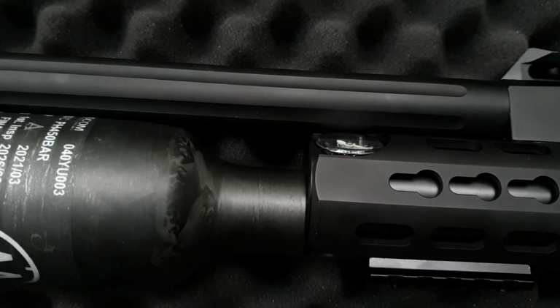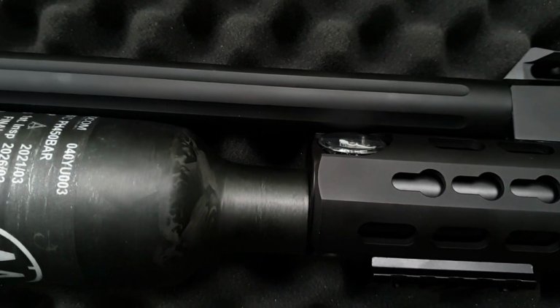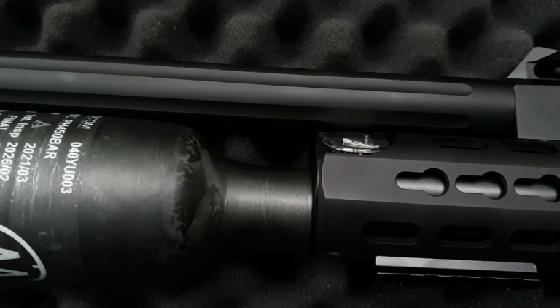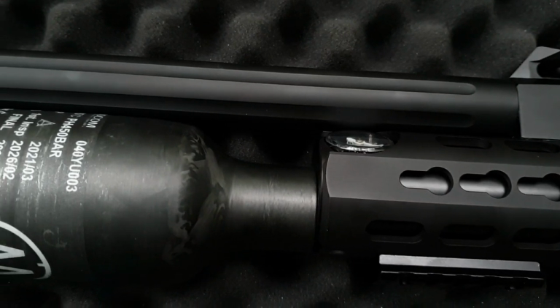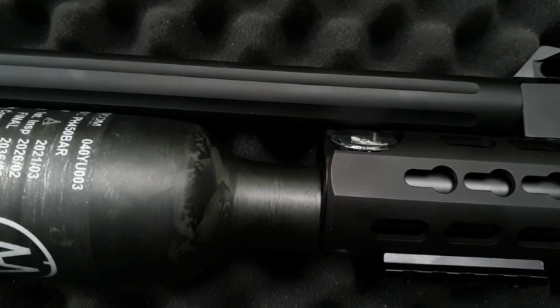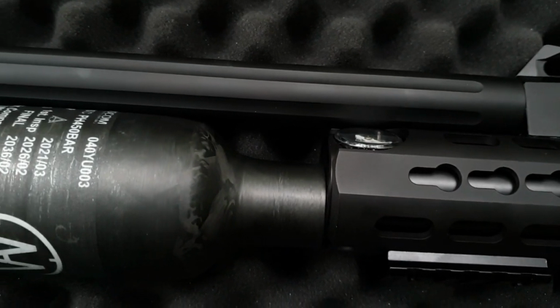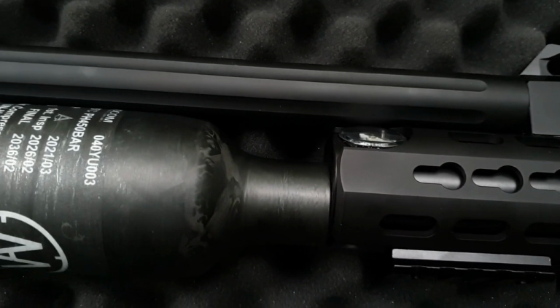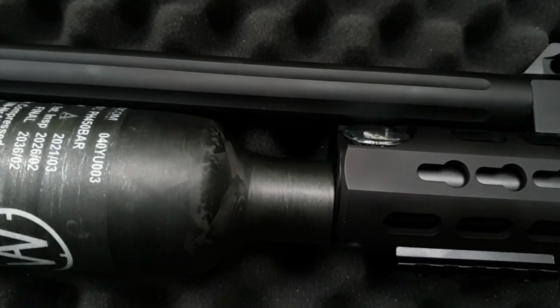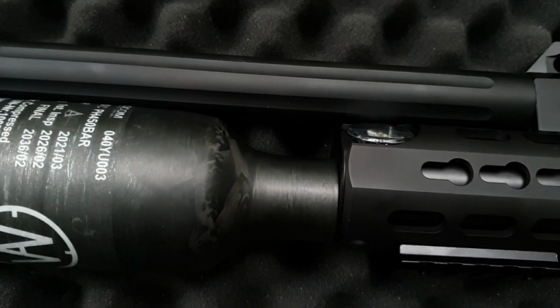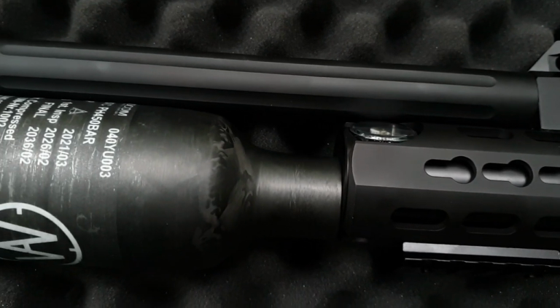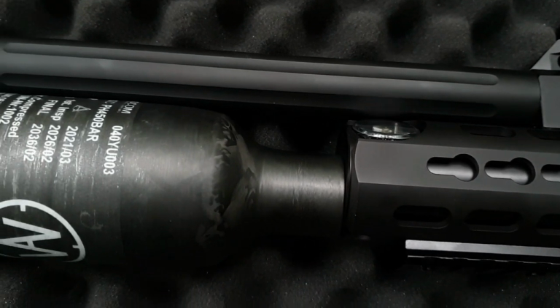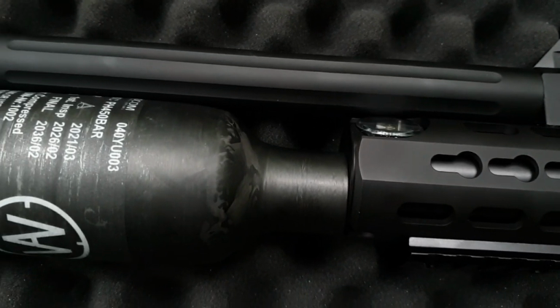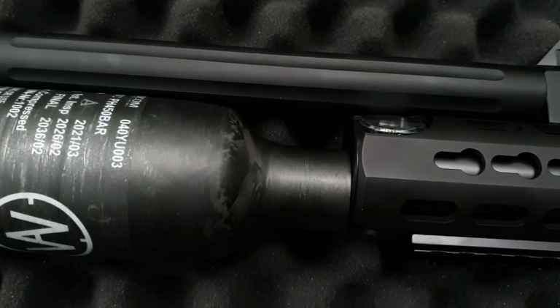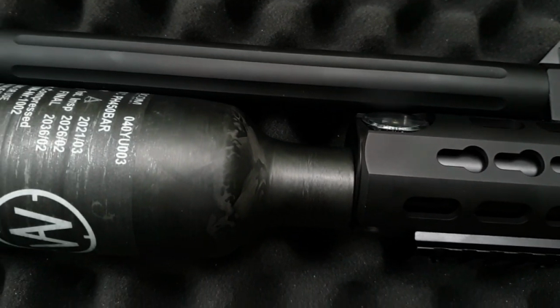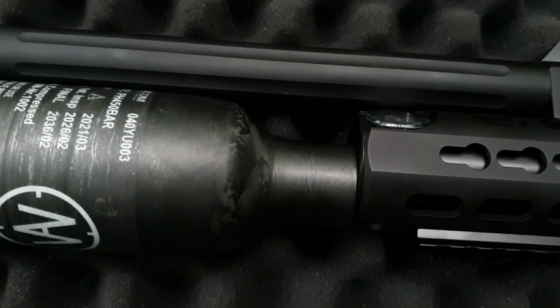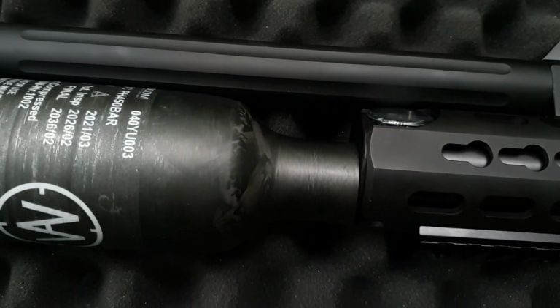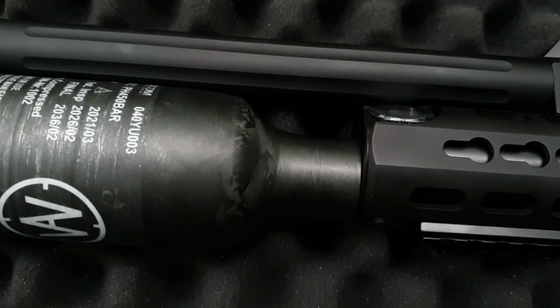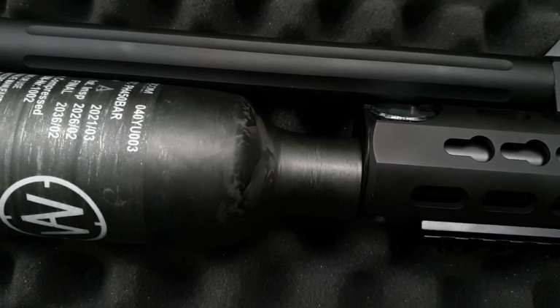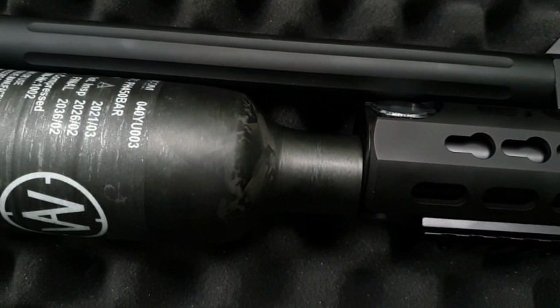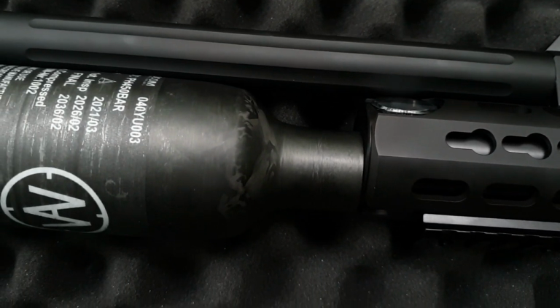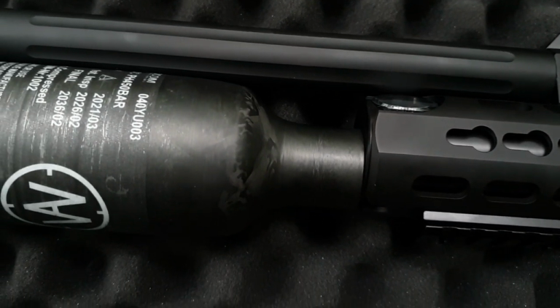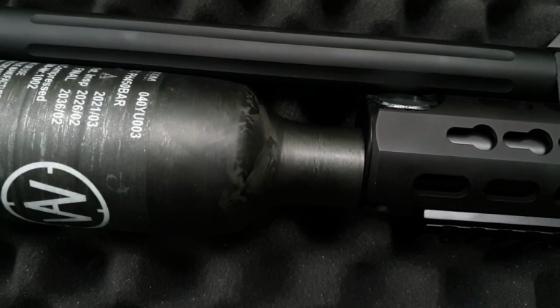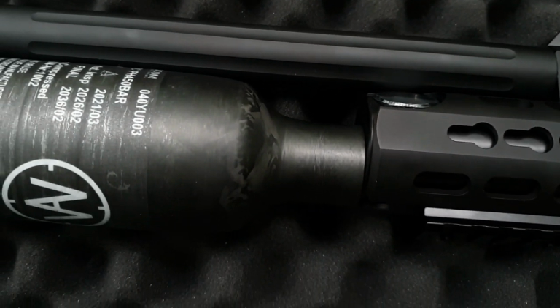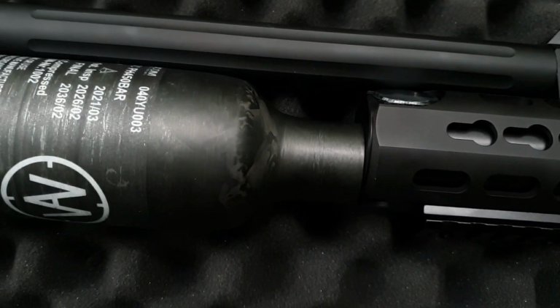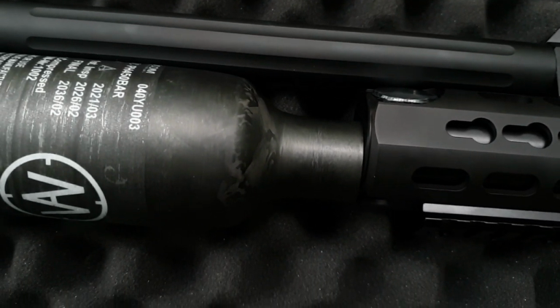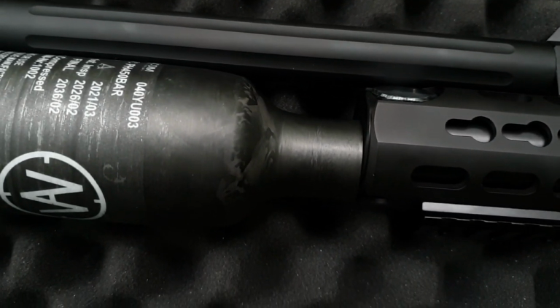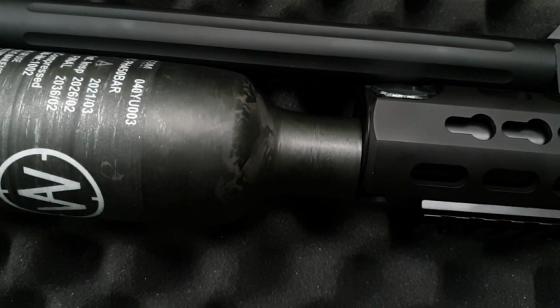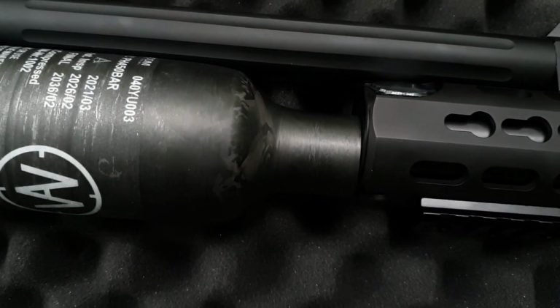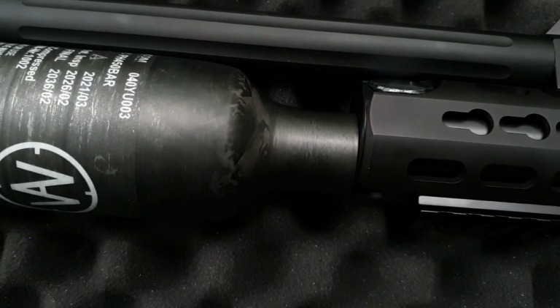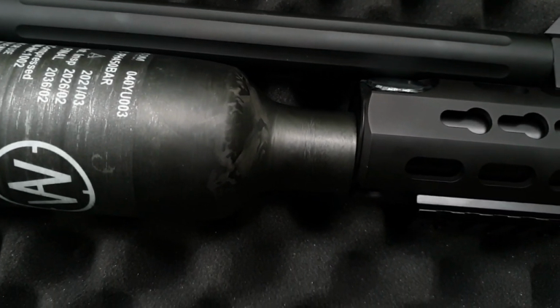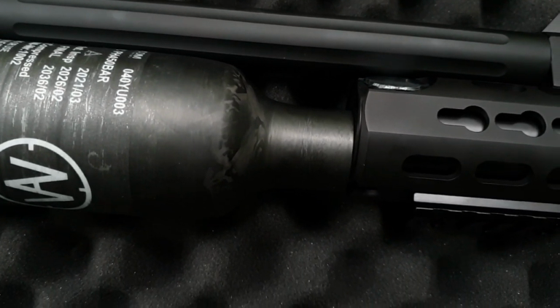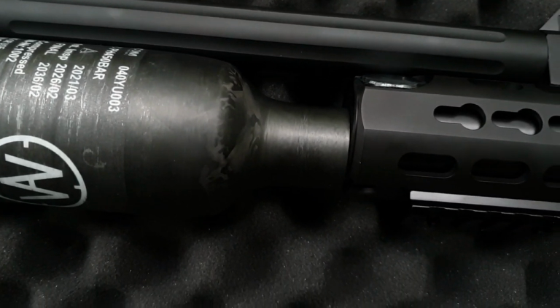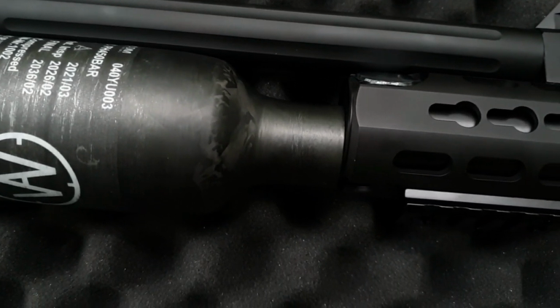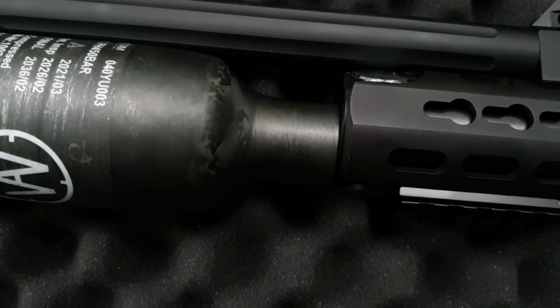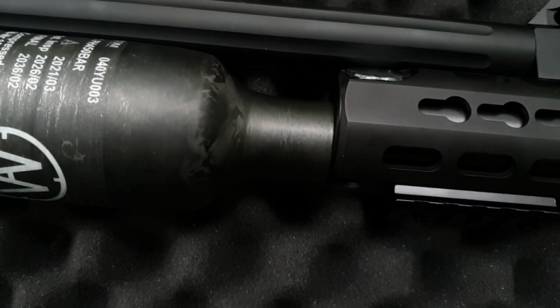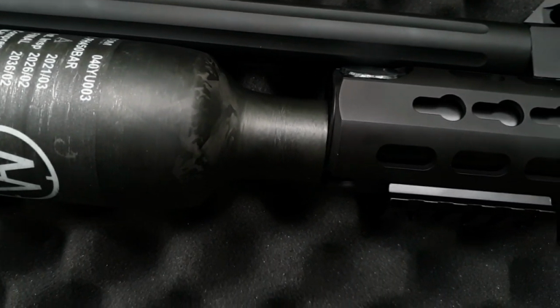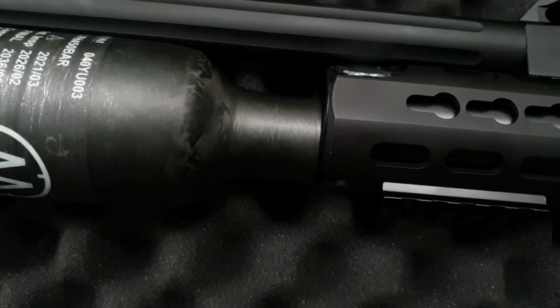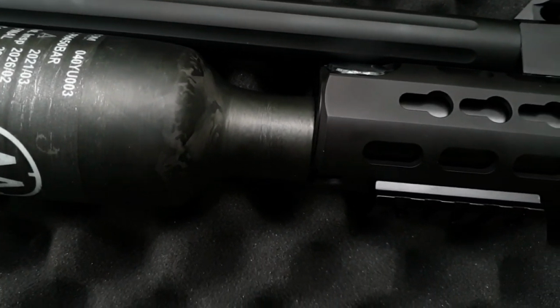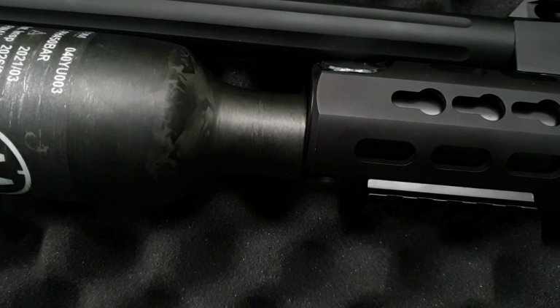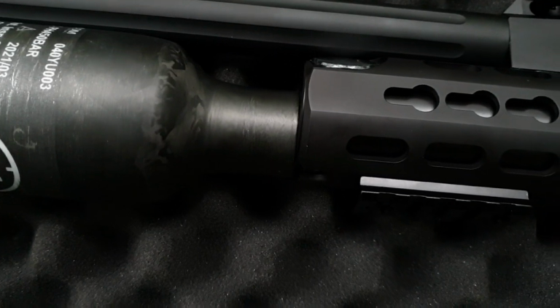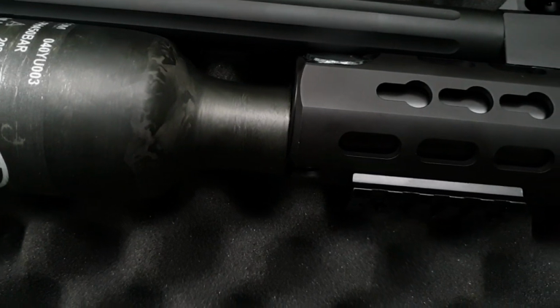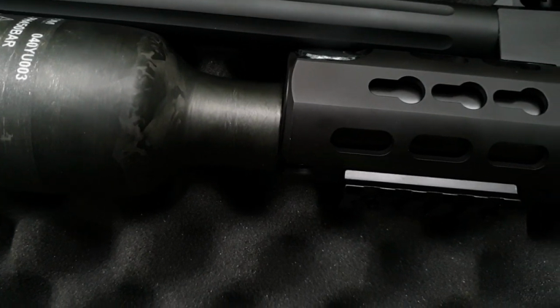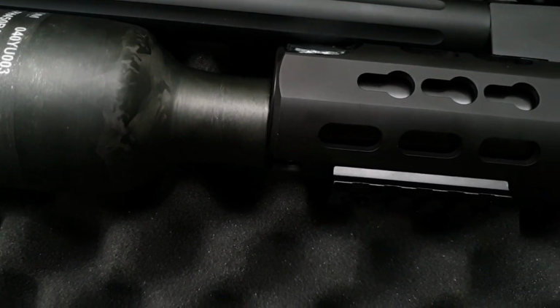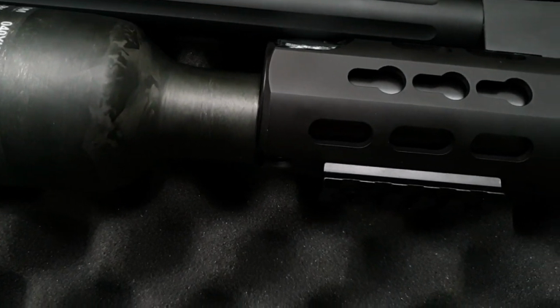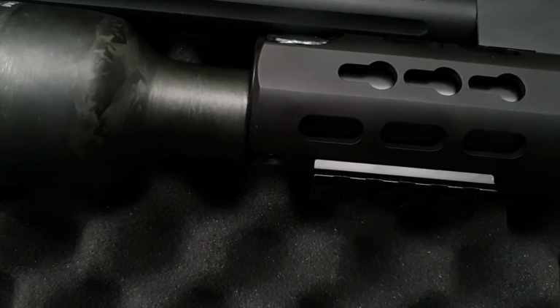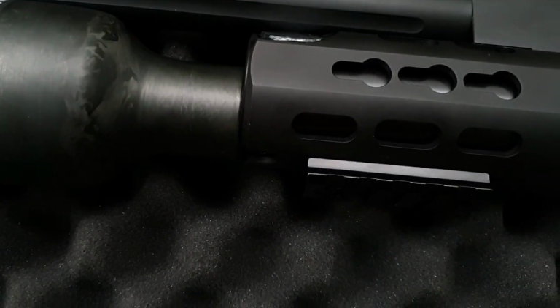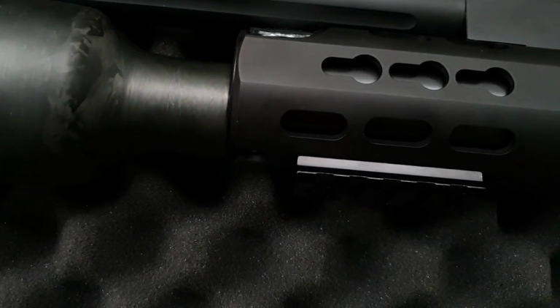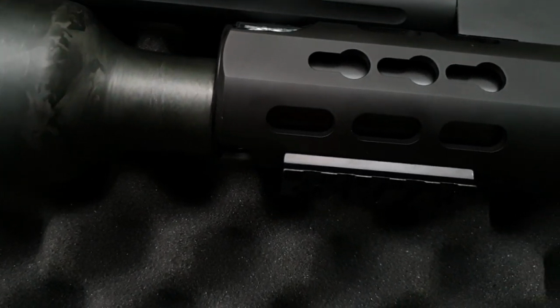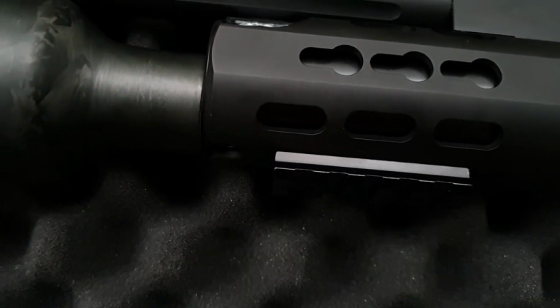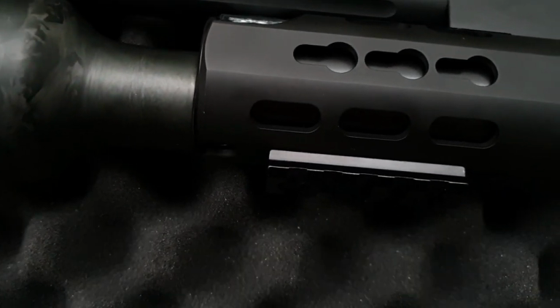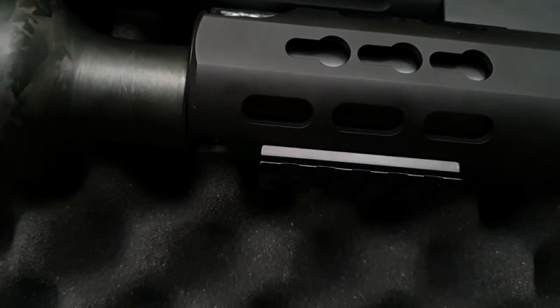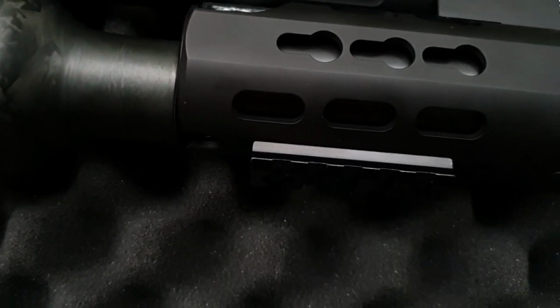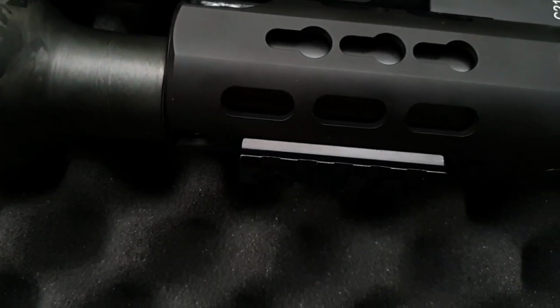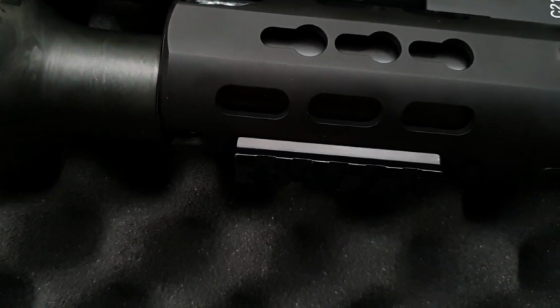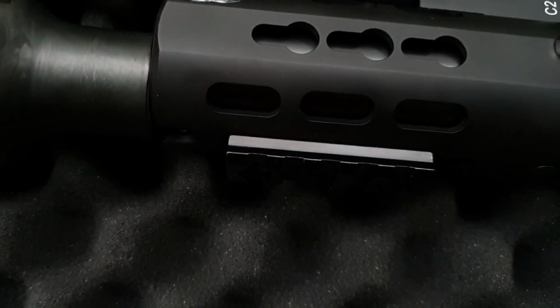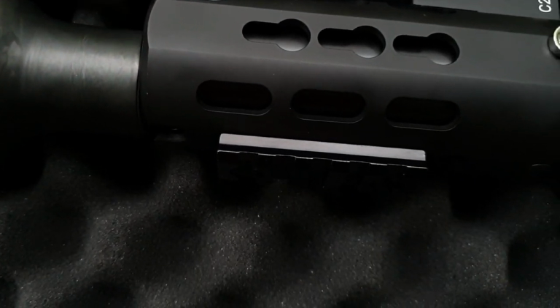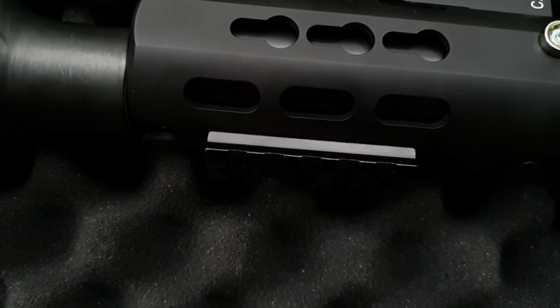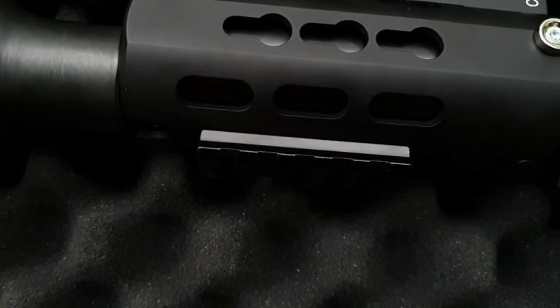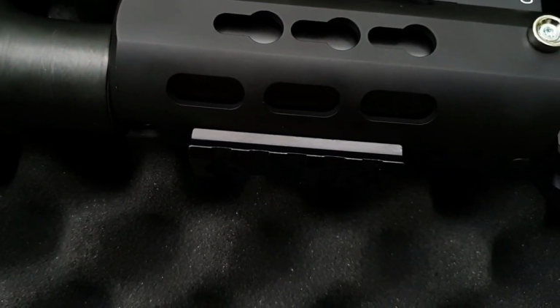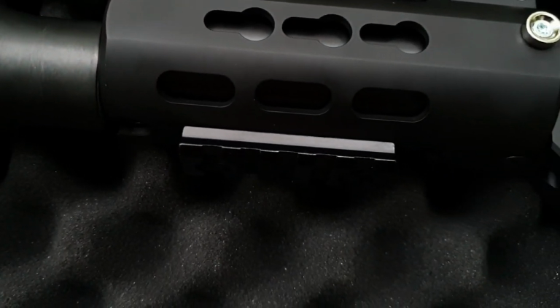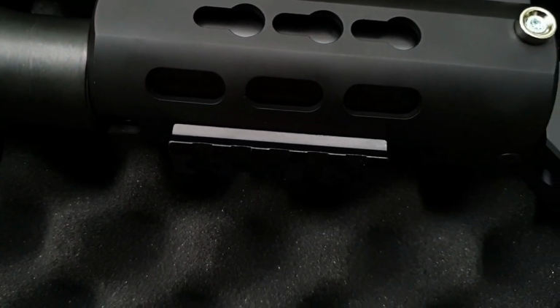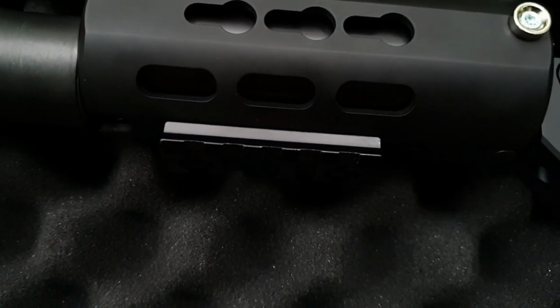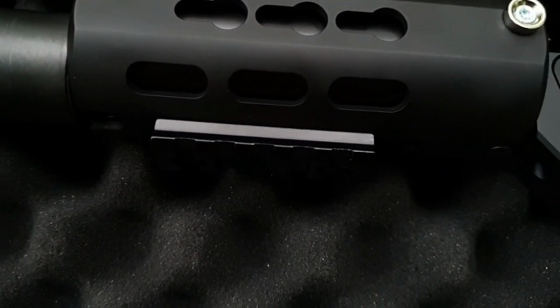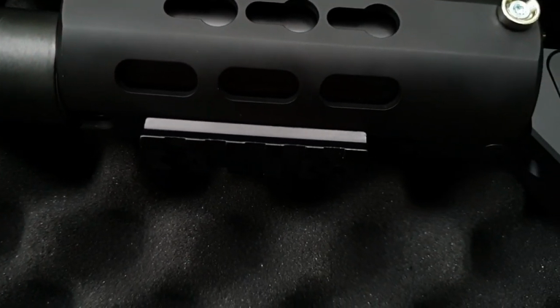At the top of the handrail you can see the pressure gauge, which shows the amount of air left in the bottle. This is located at the end of the cylinder on cylinder models.